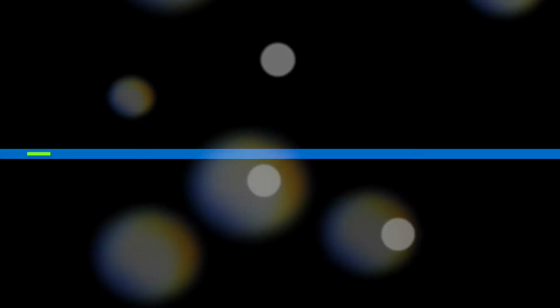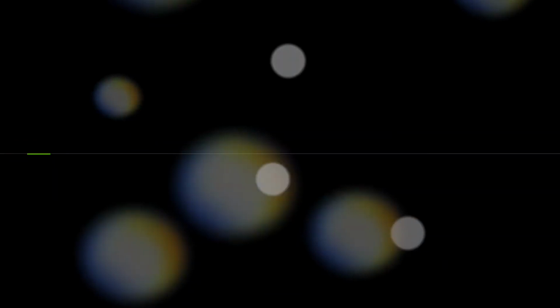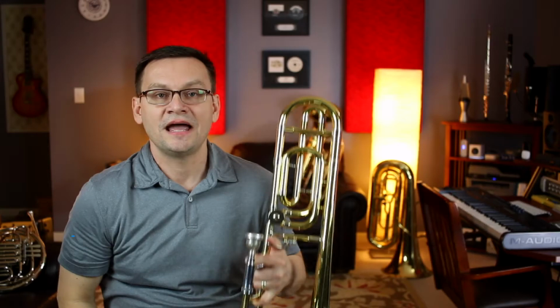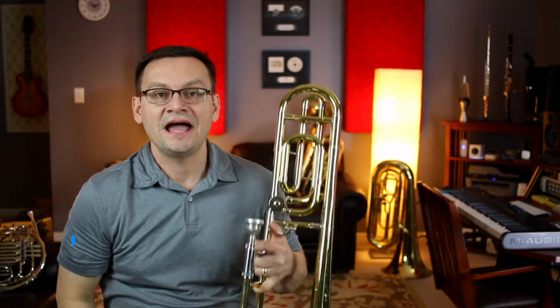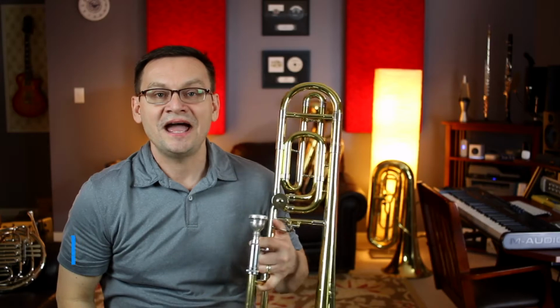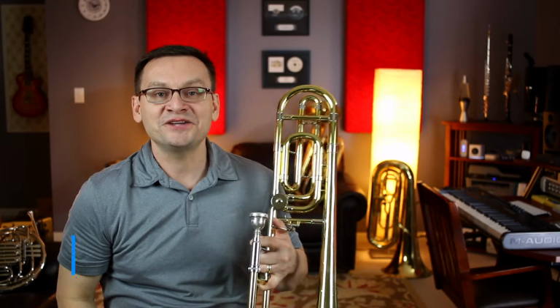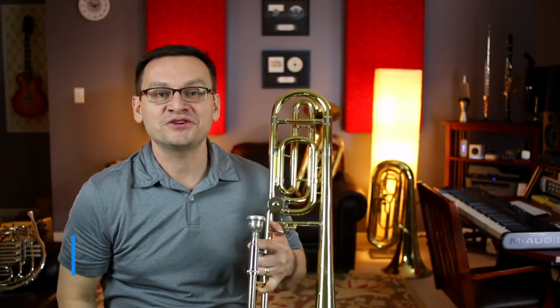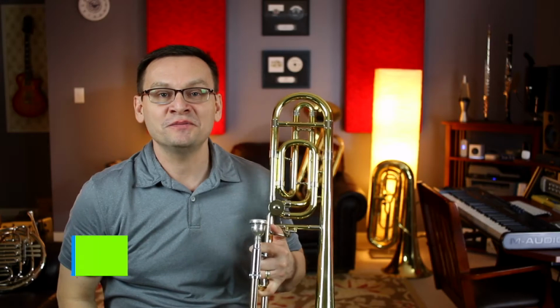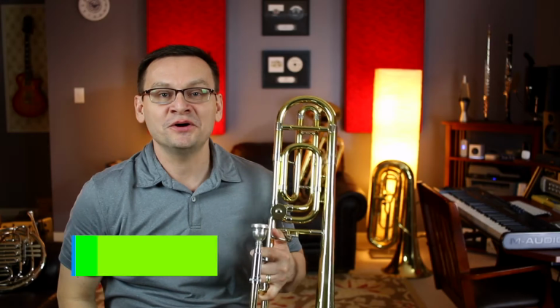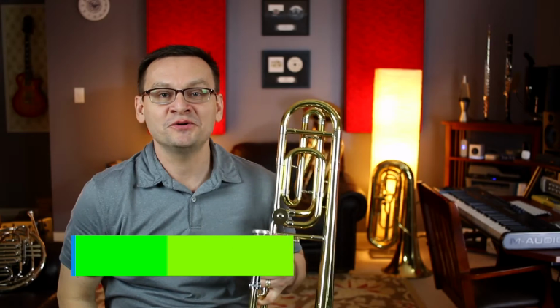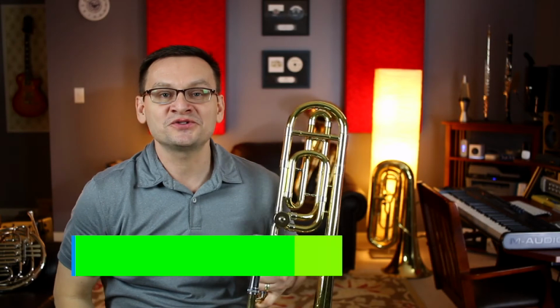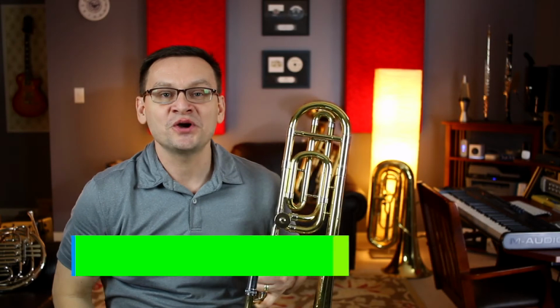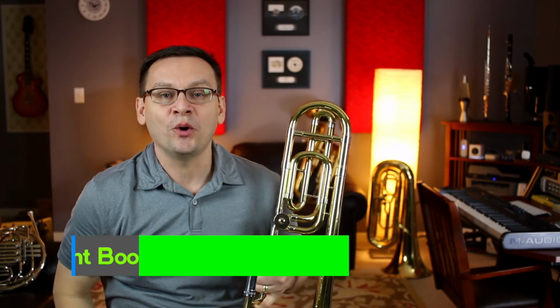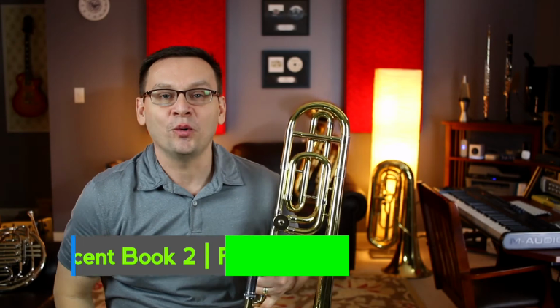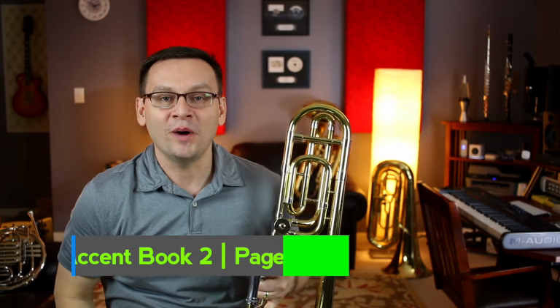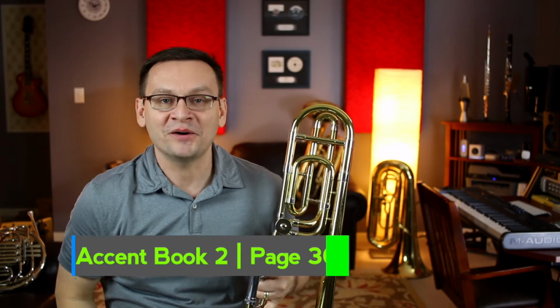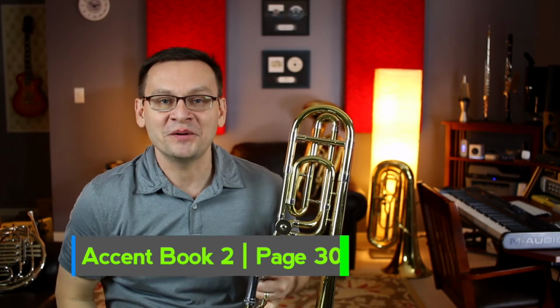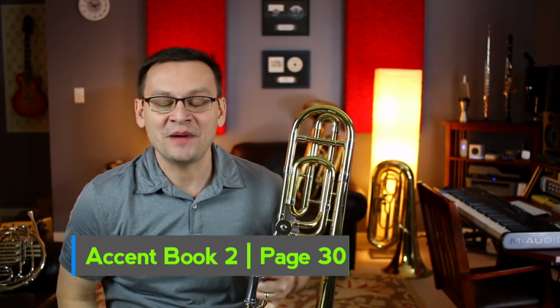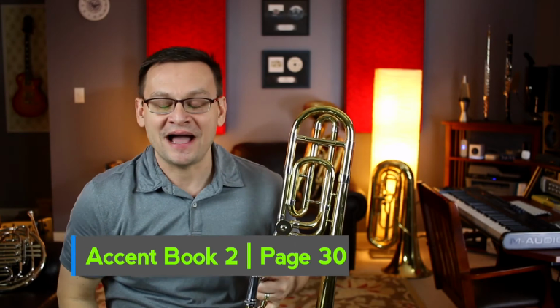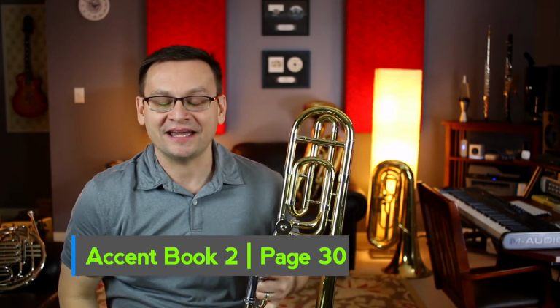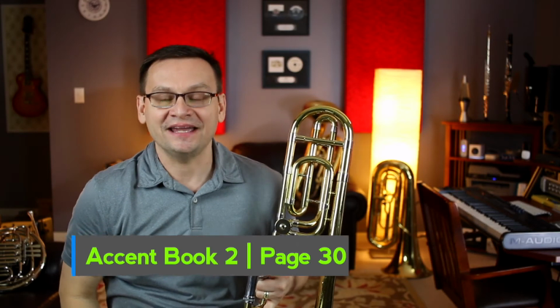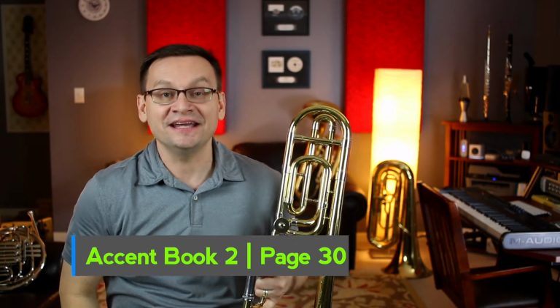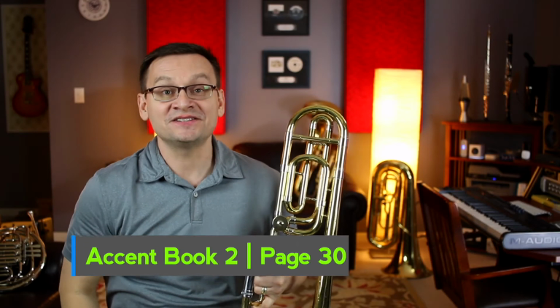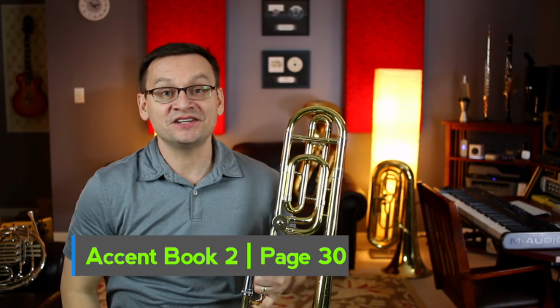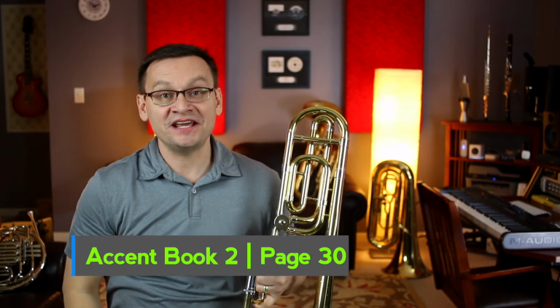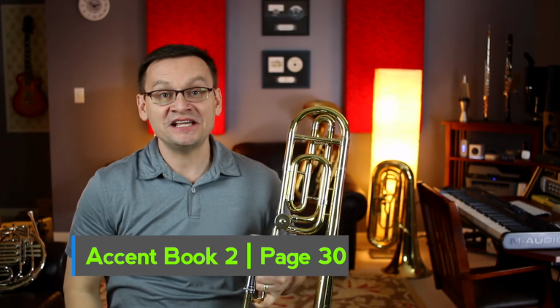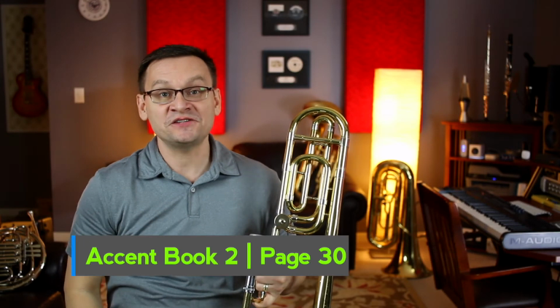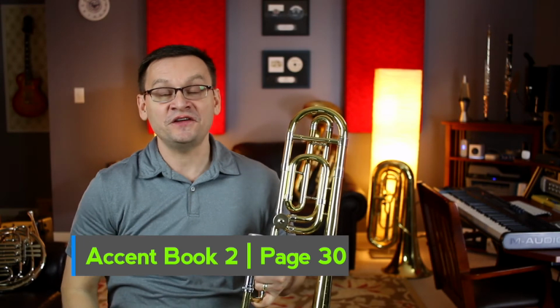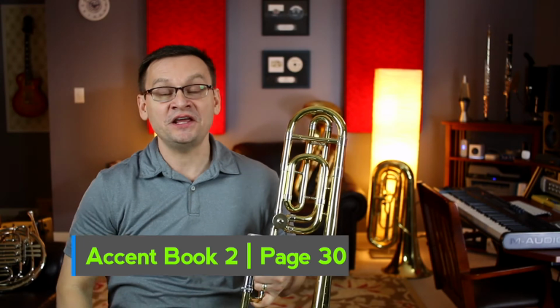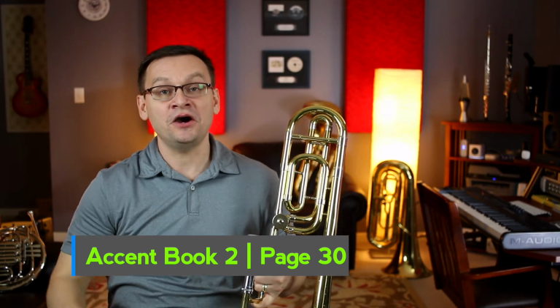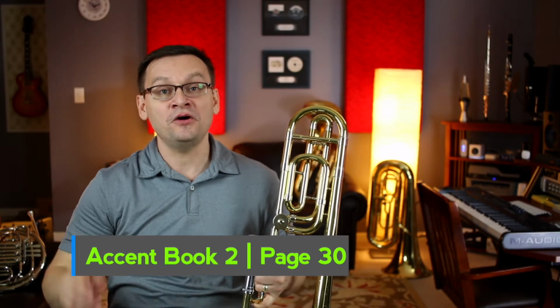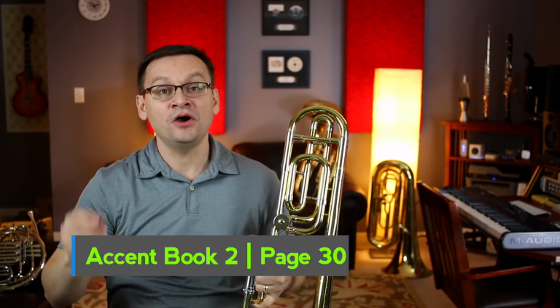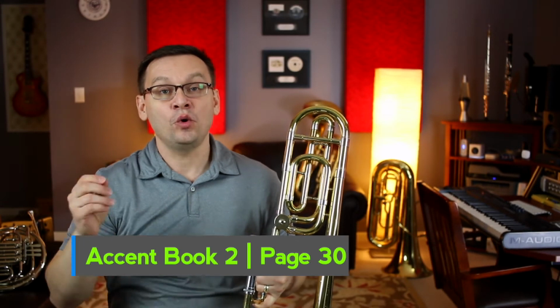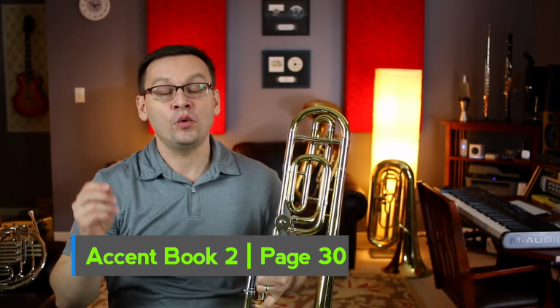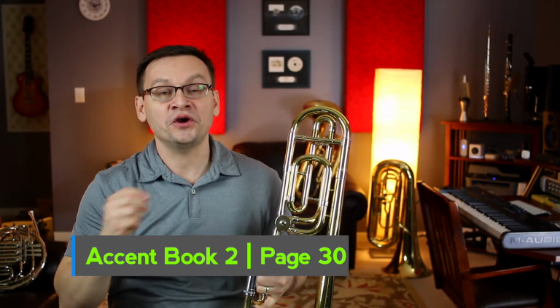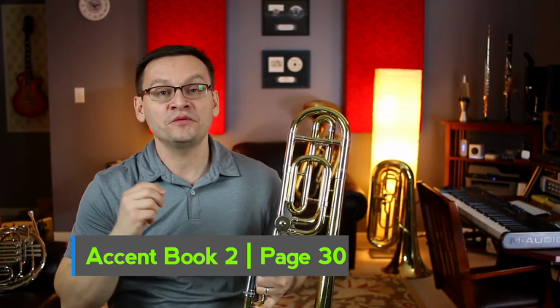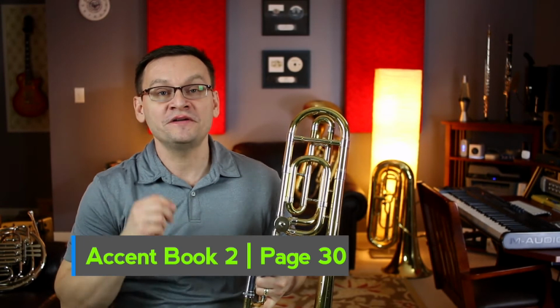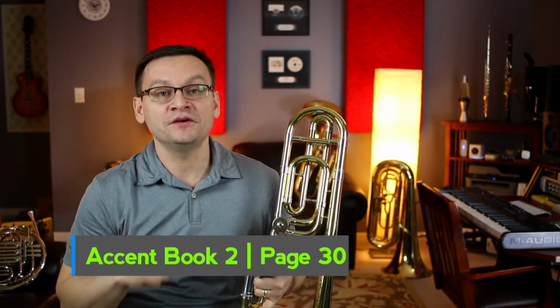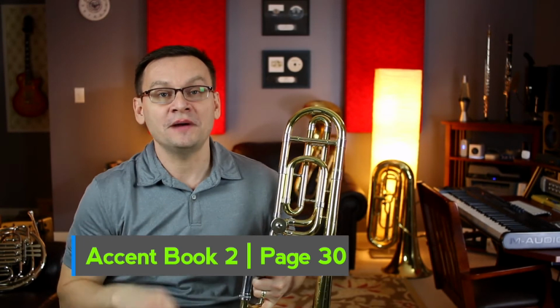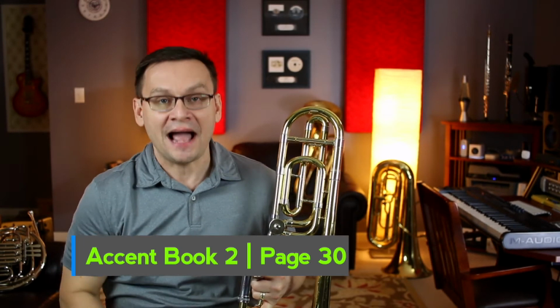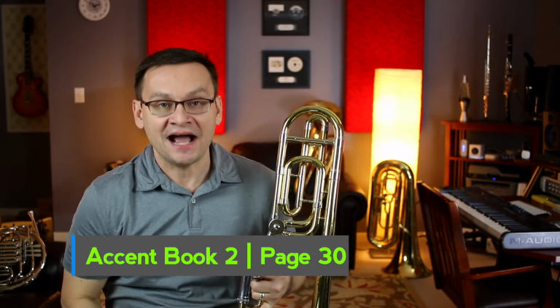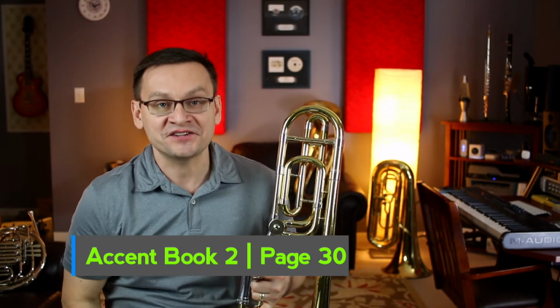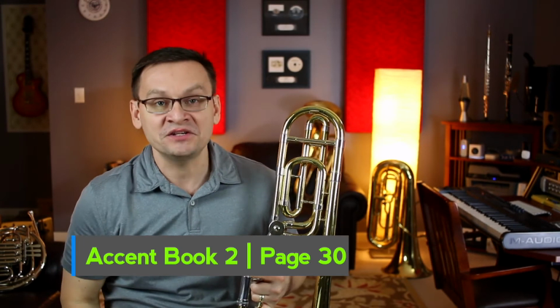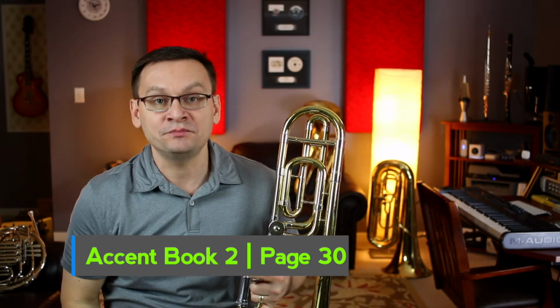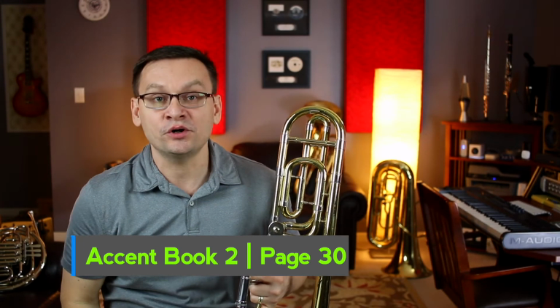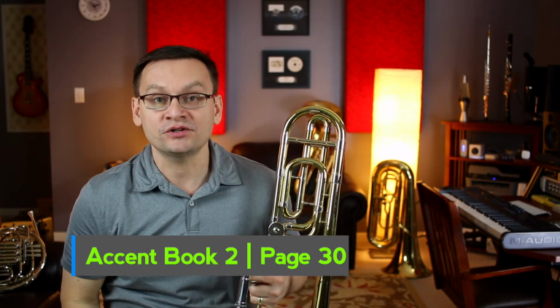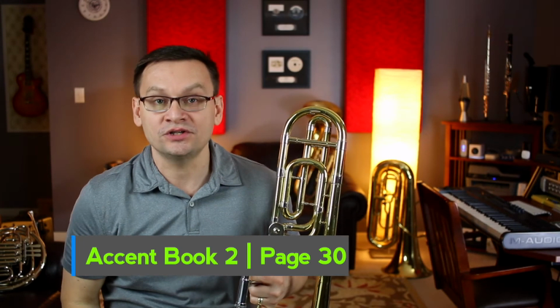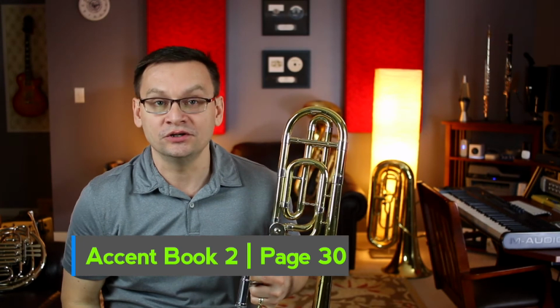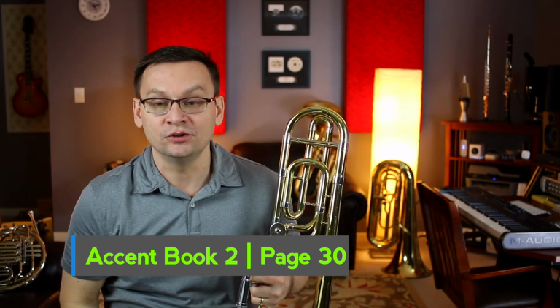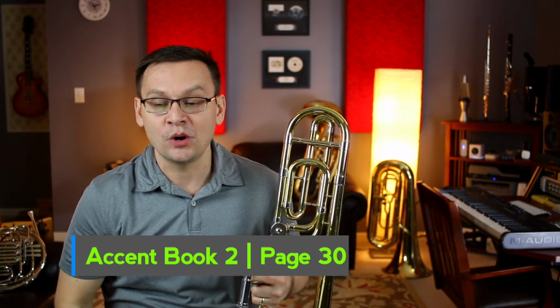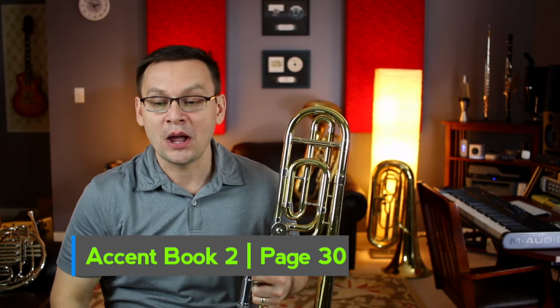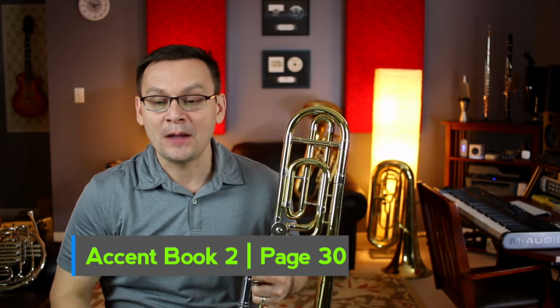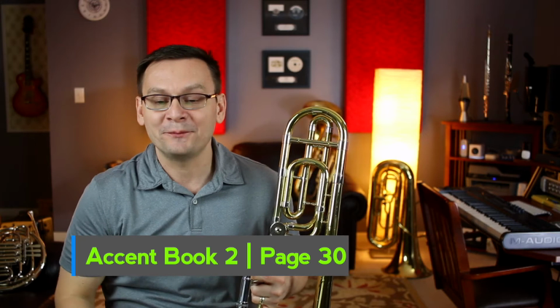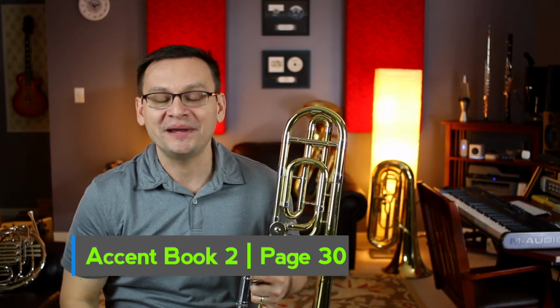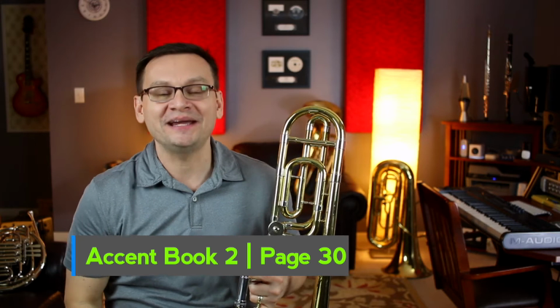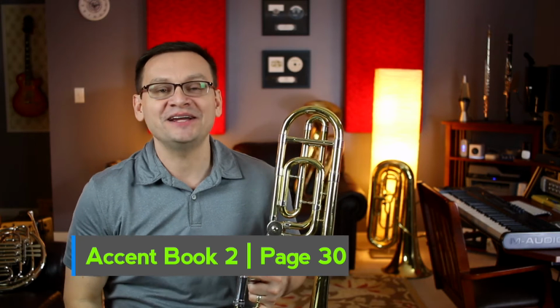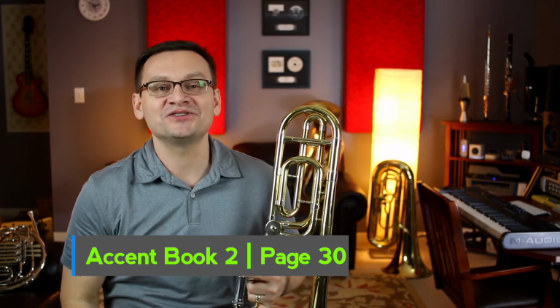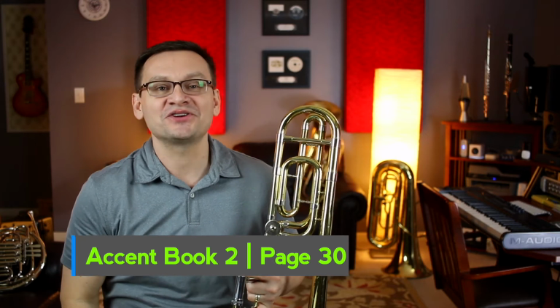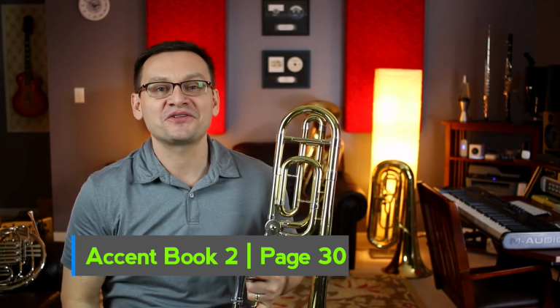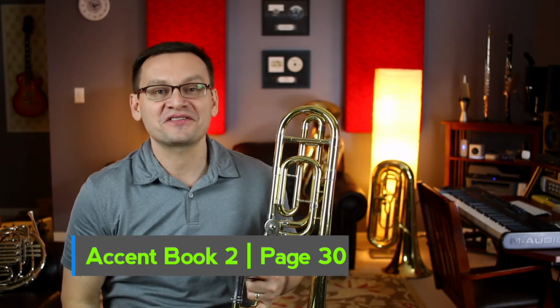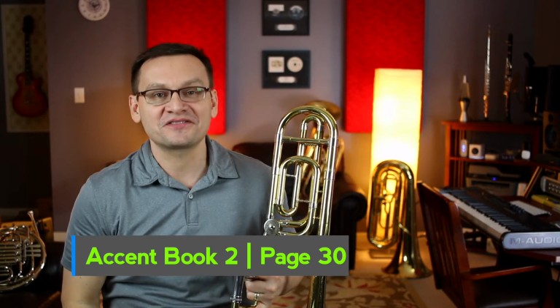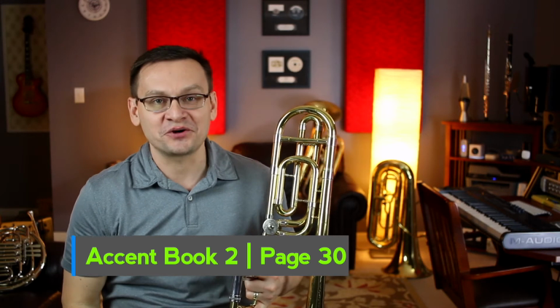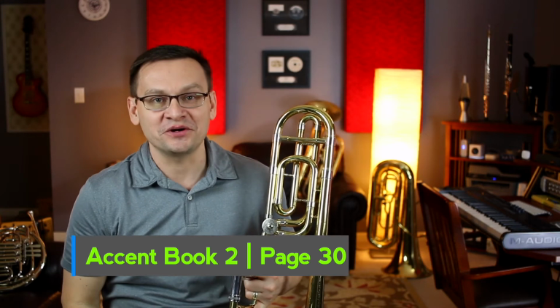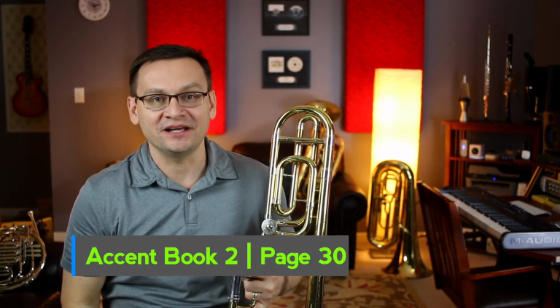Hey trombones, welcome back. In today's video, we're going to review Accent Book 2, page 30.